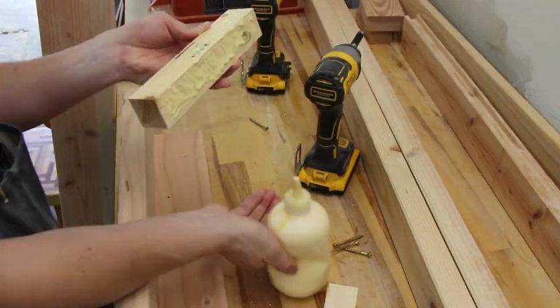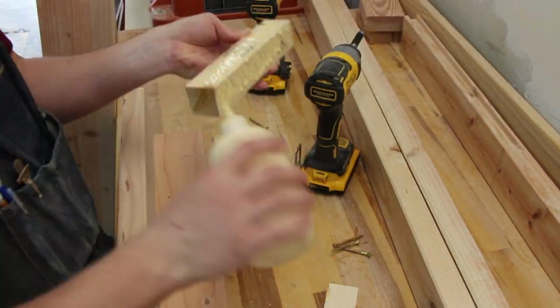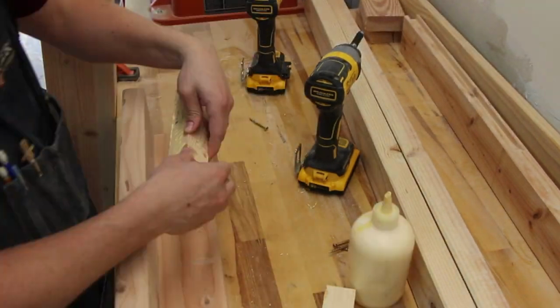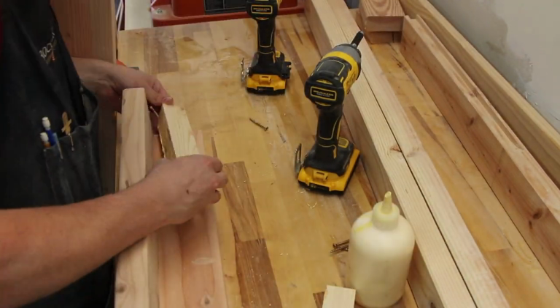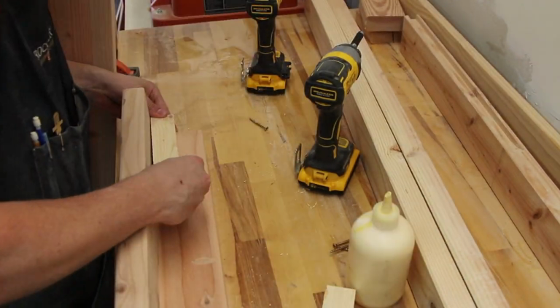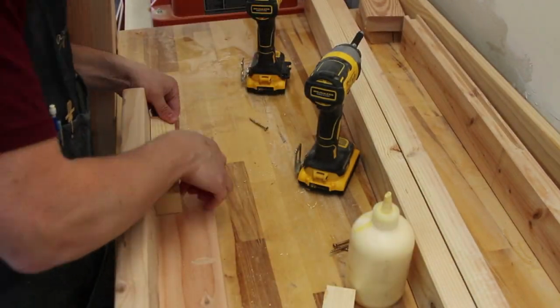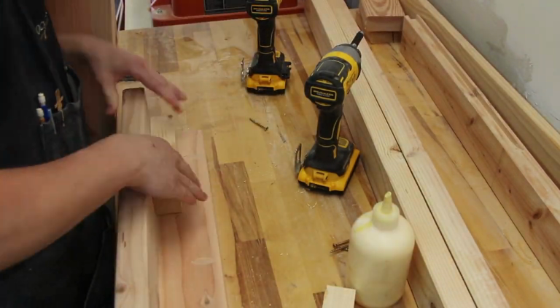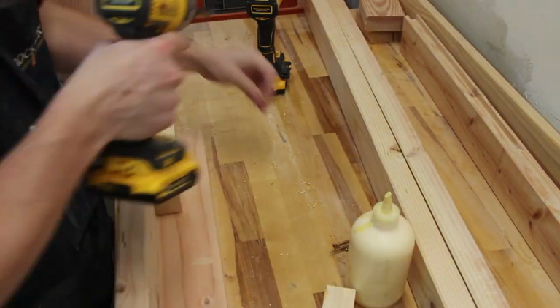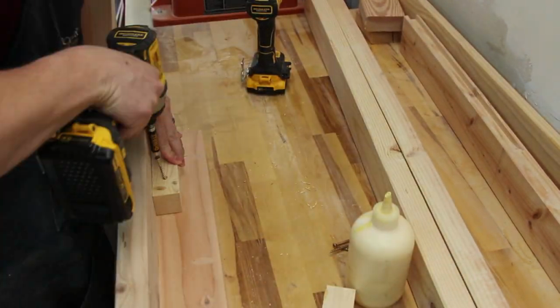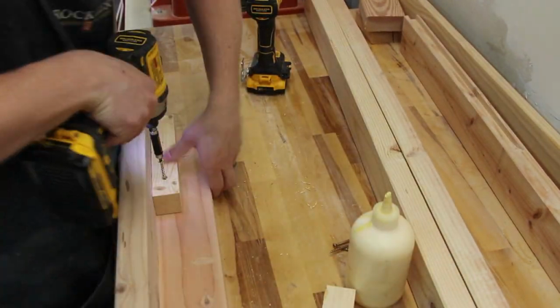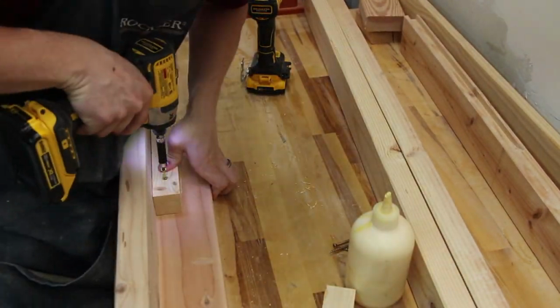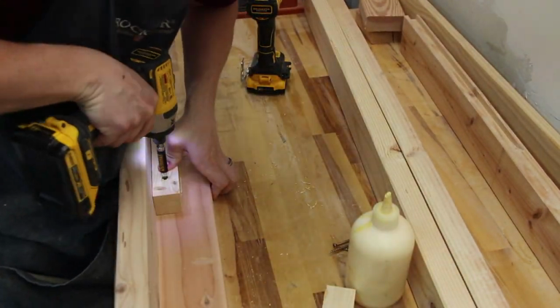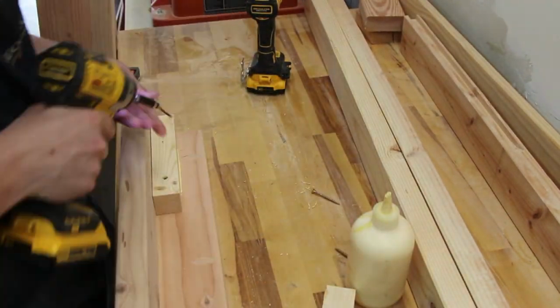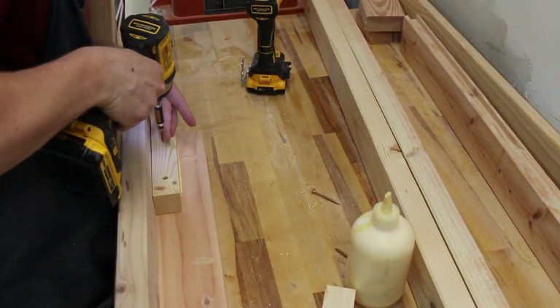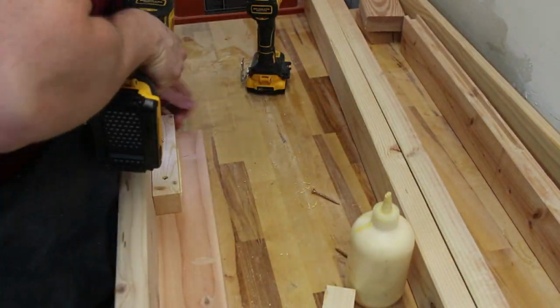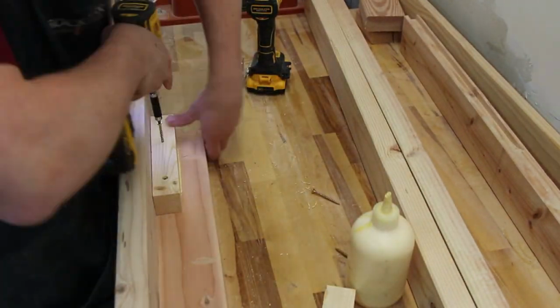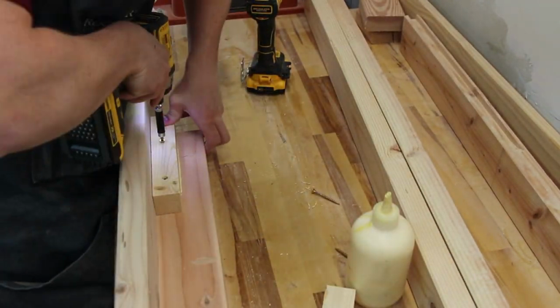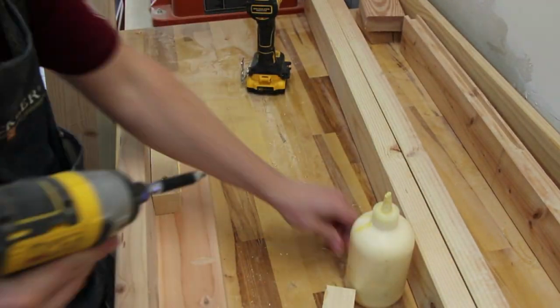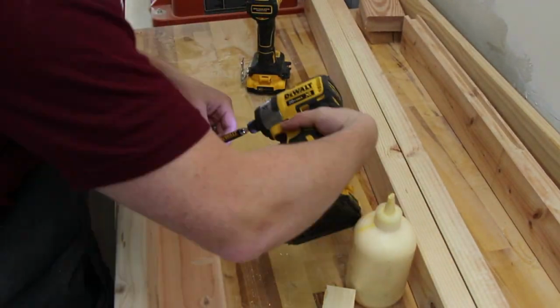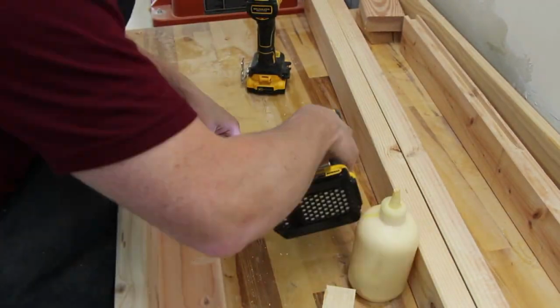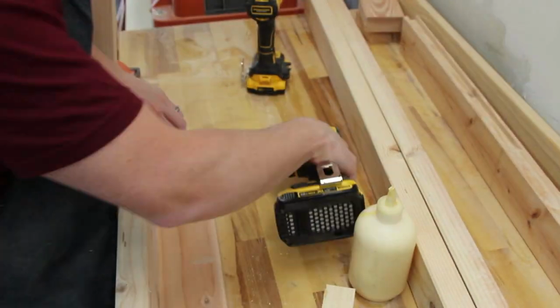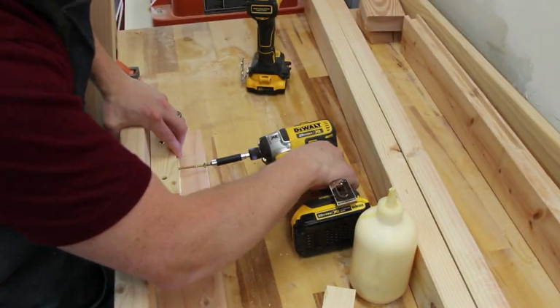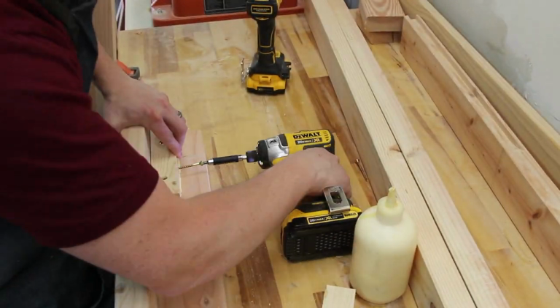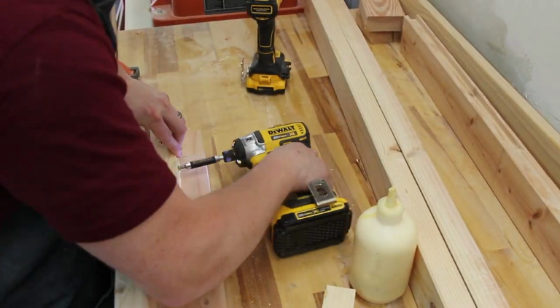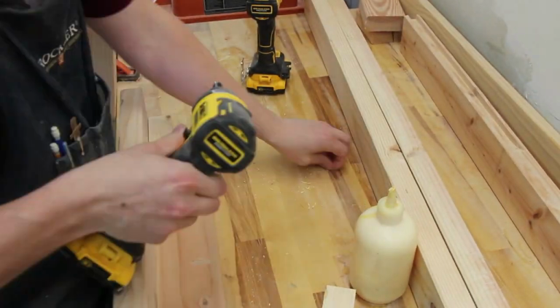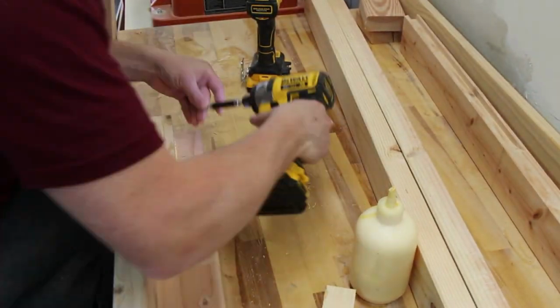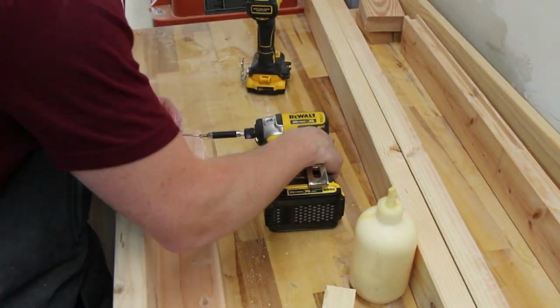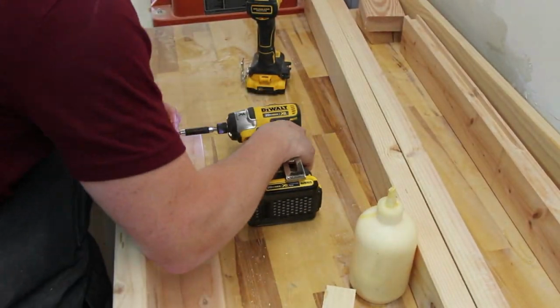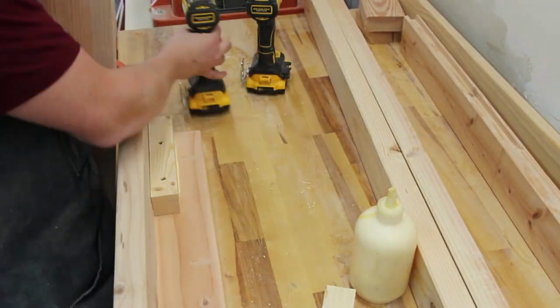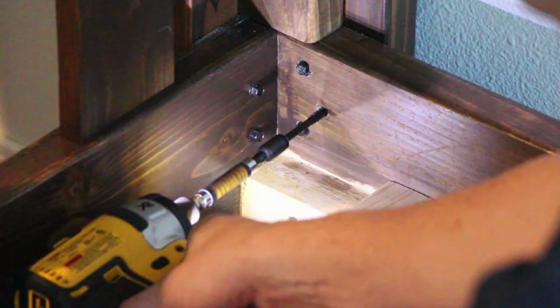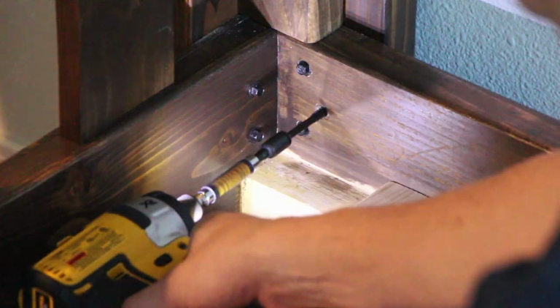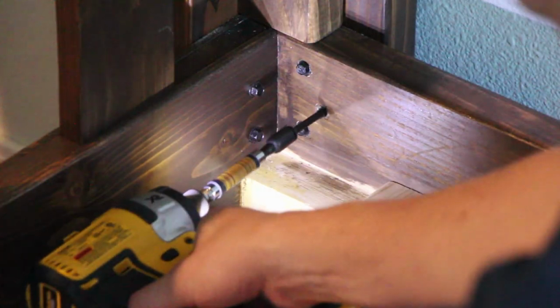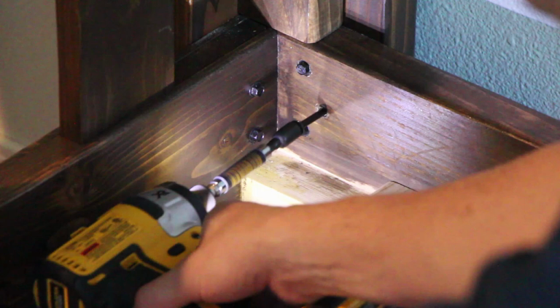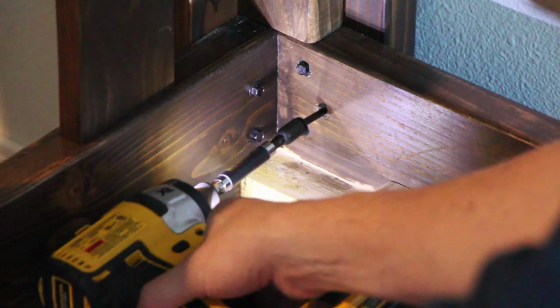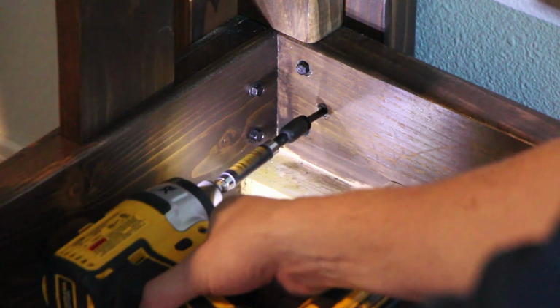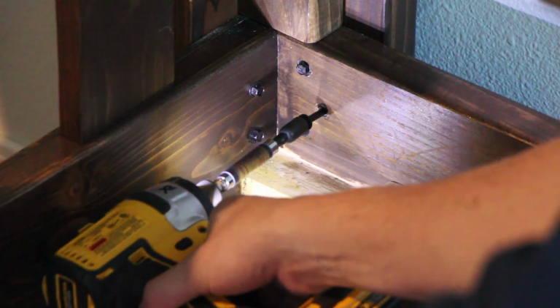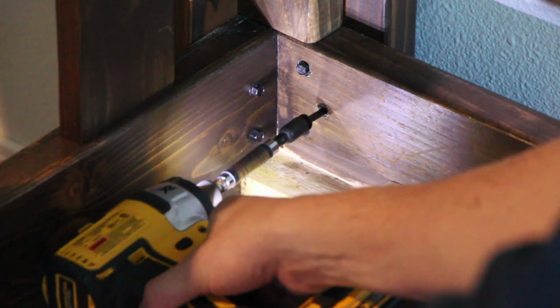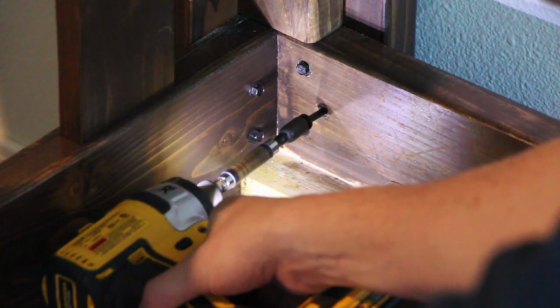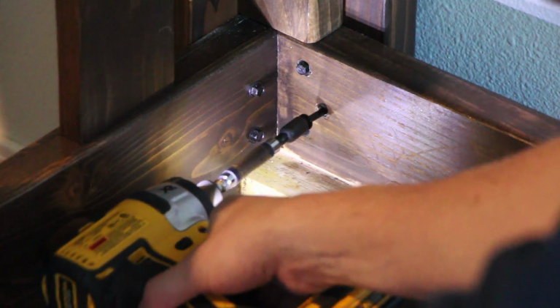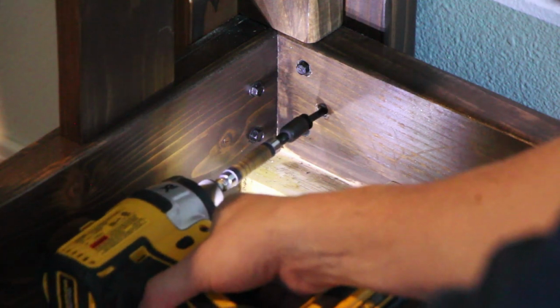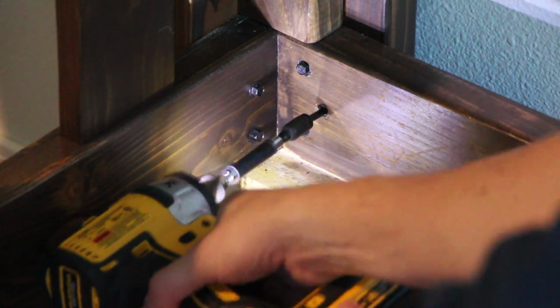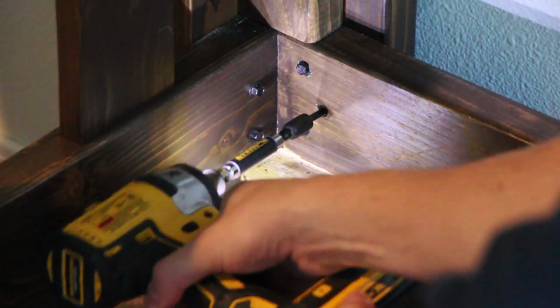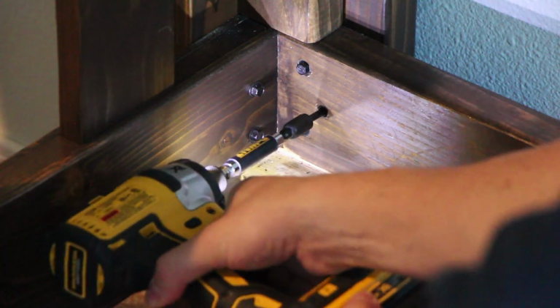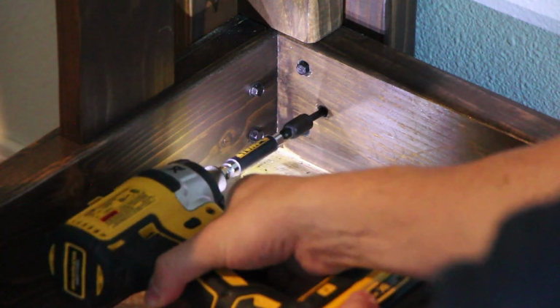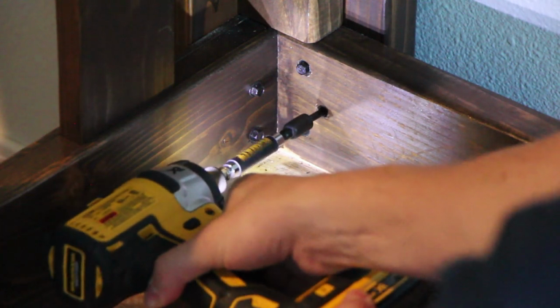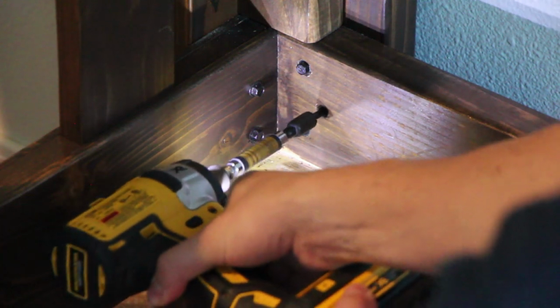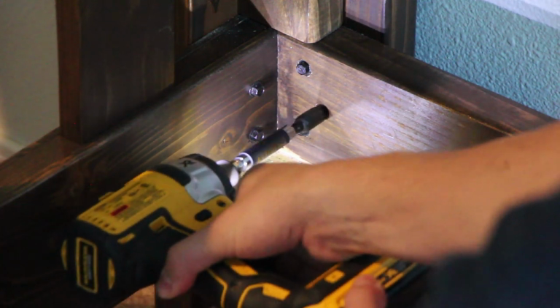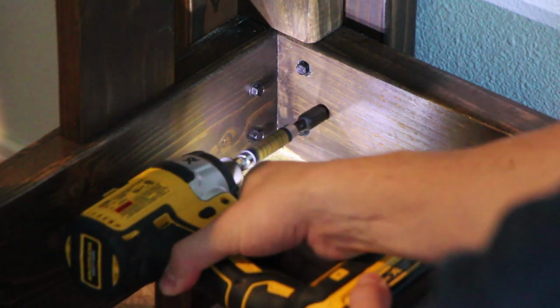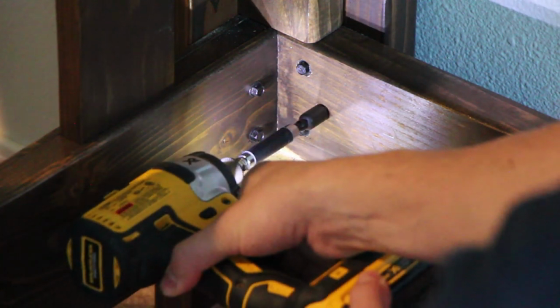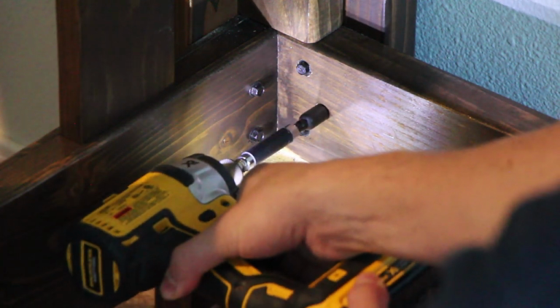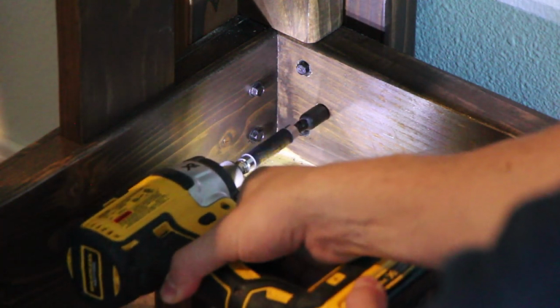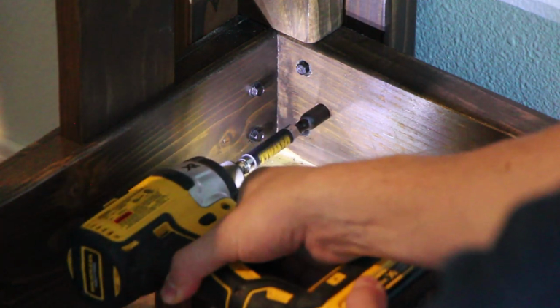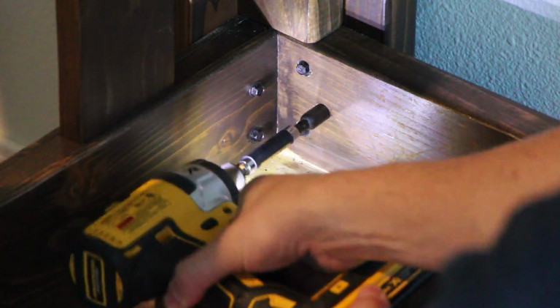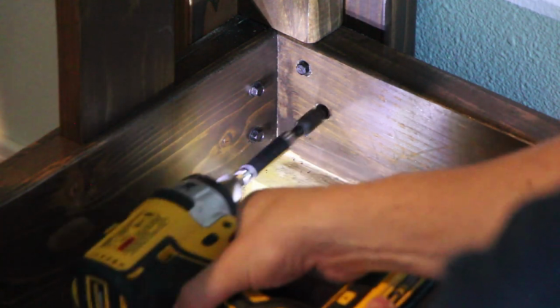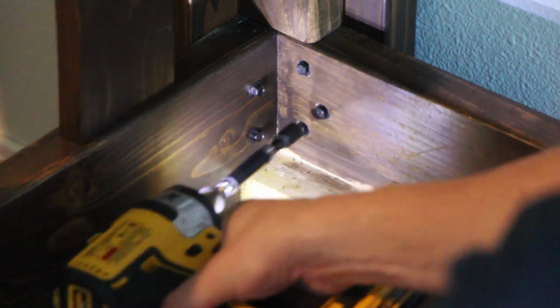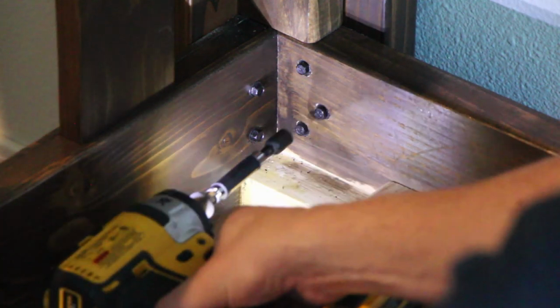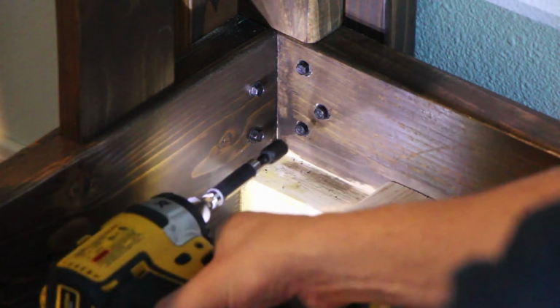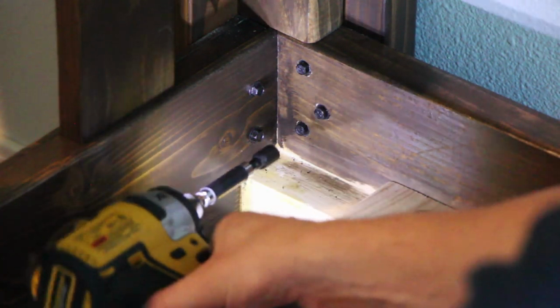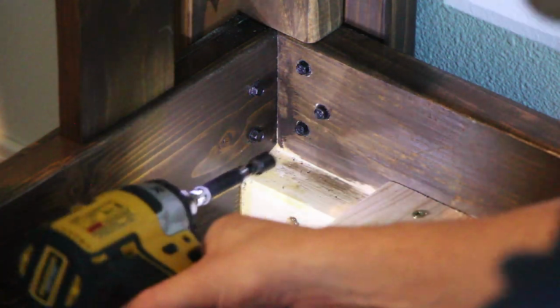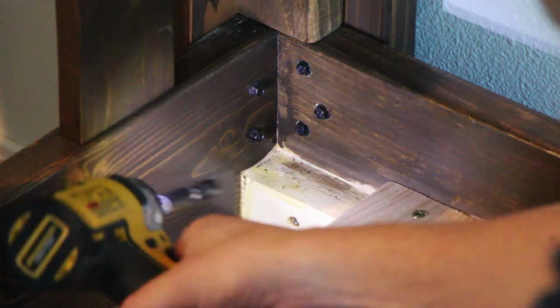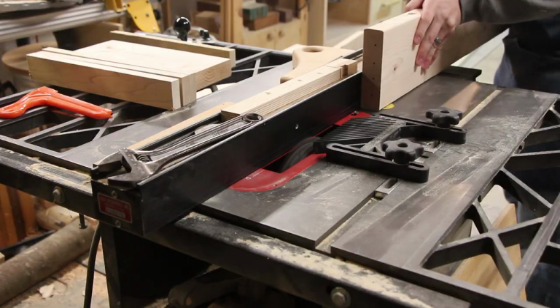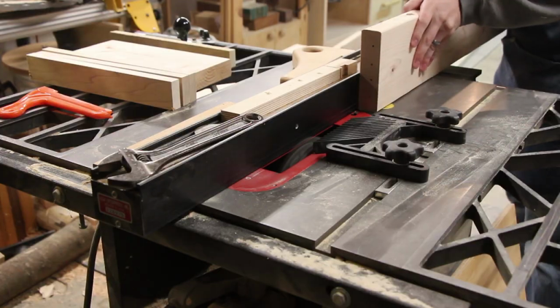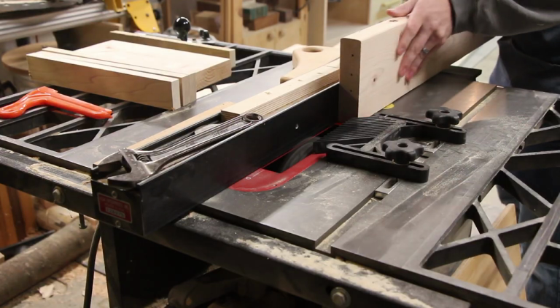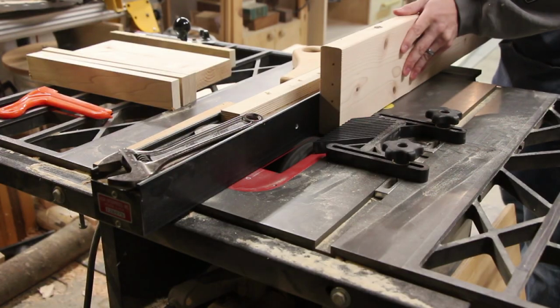For this to fail, it would have to shear off 5 lag bolts in each corner, break a glue joint, and break 4 screws — and that's in each corner.